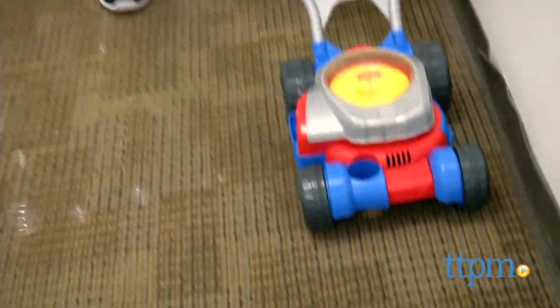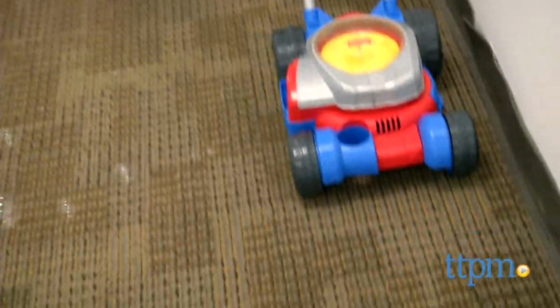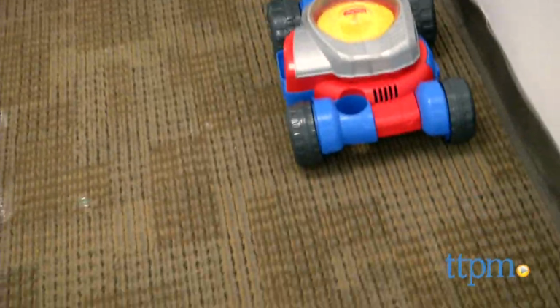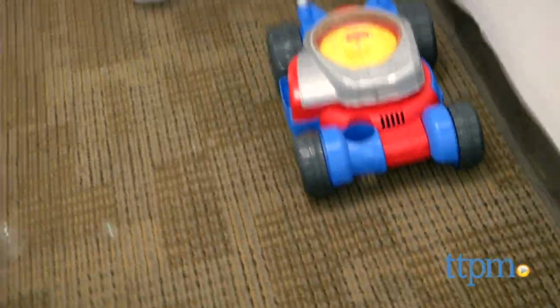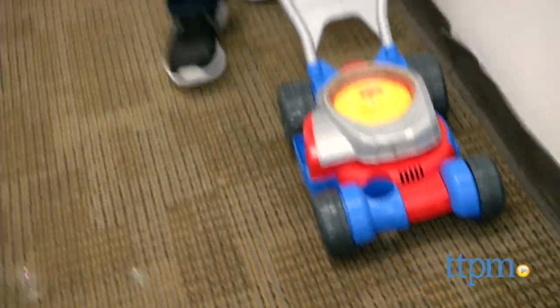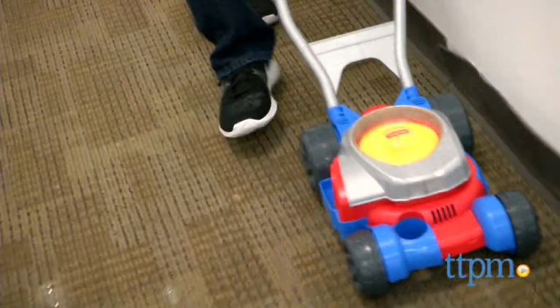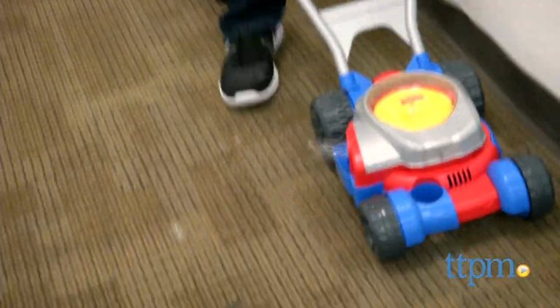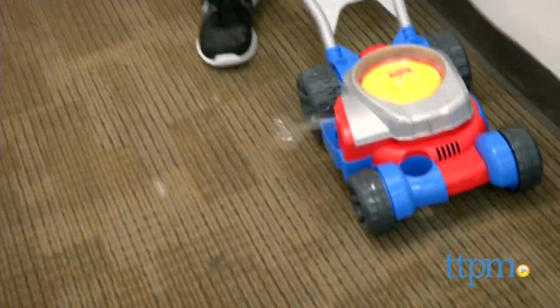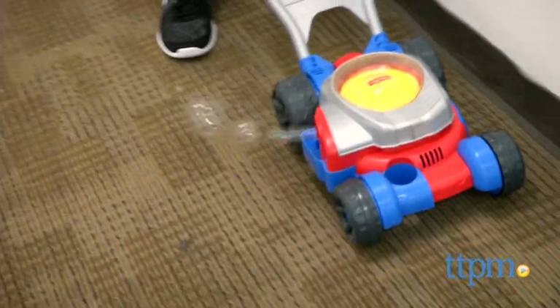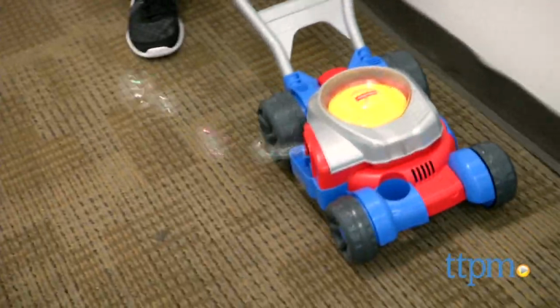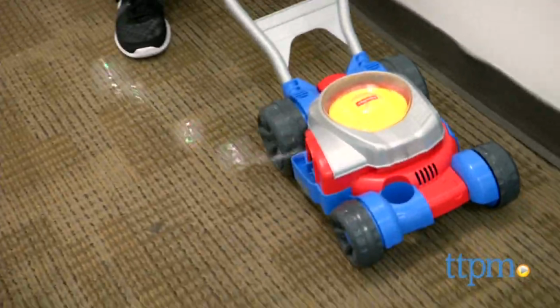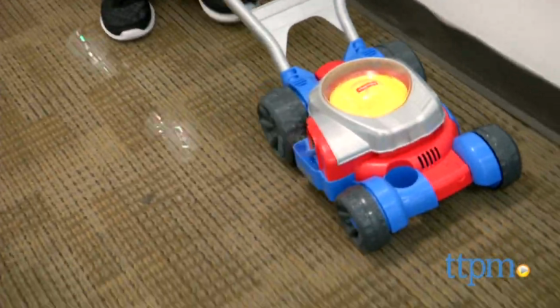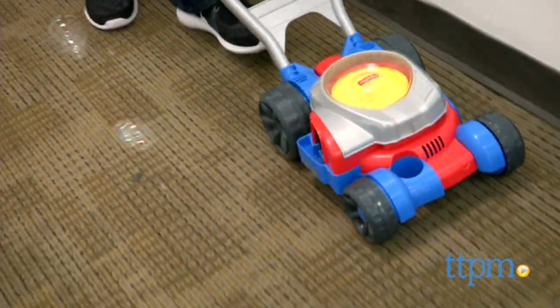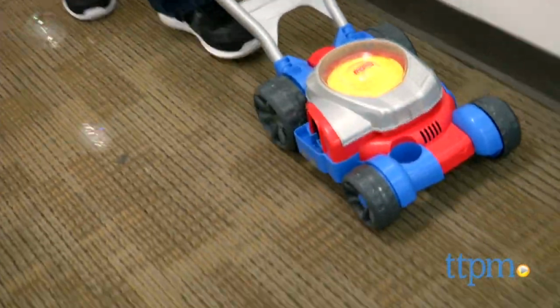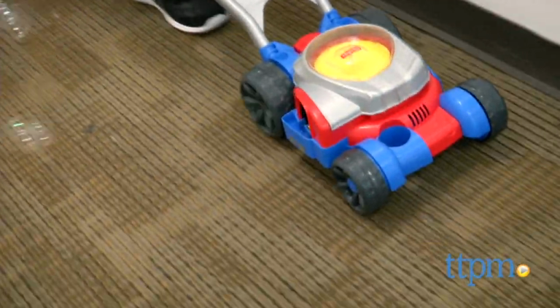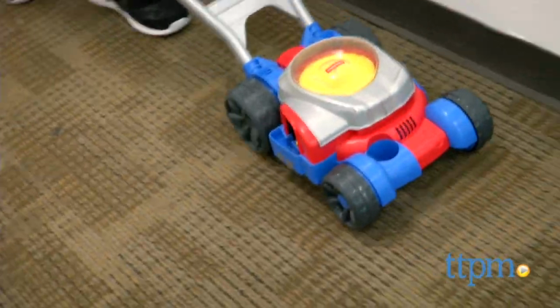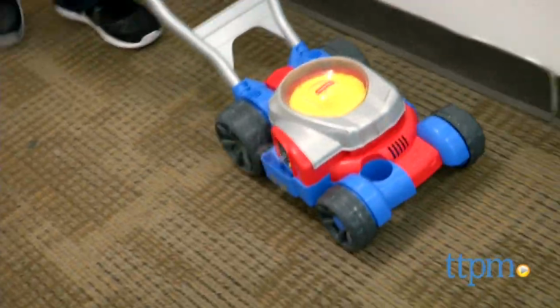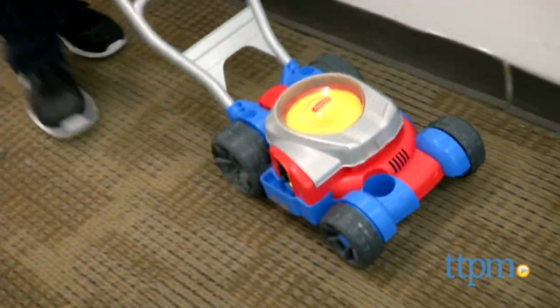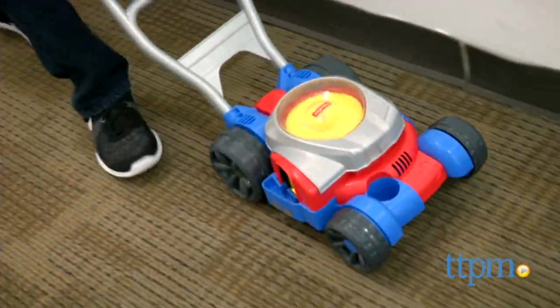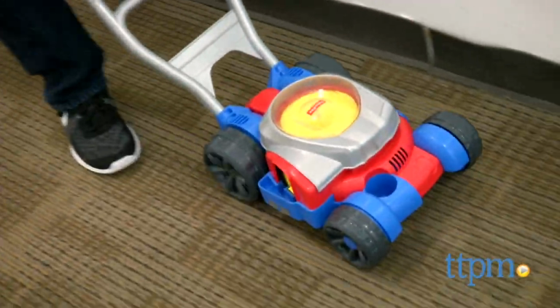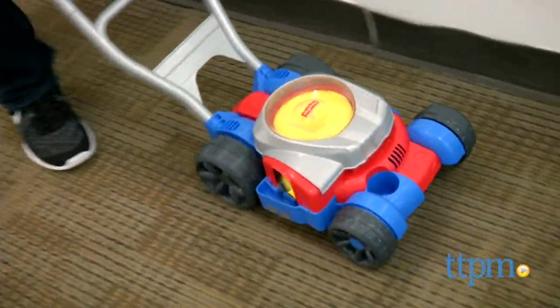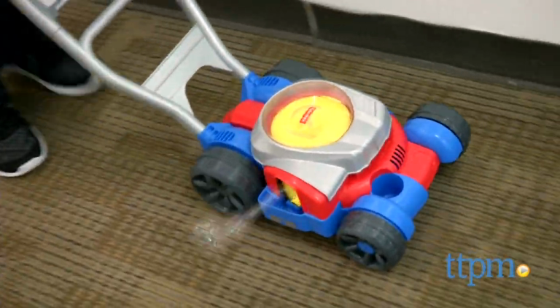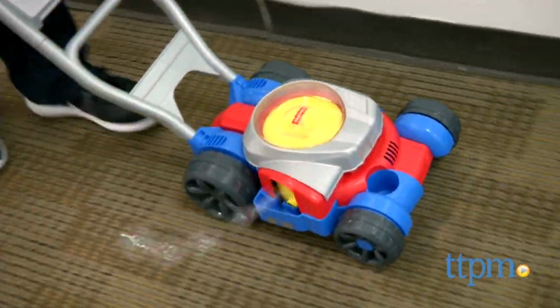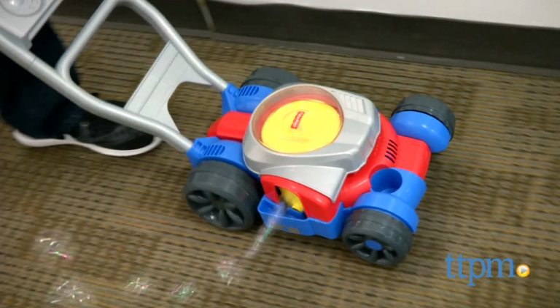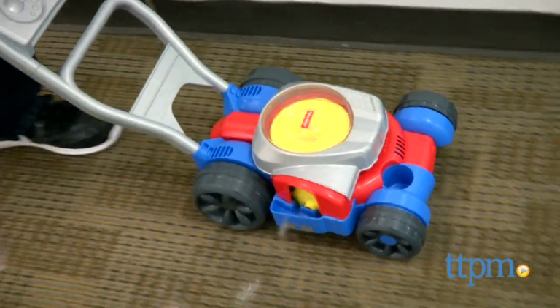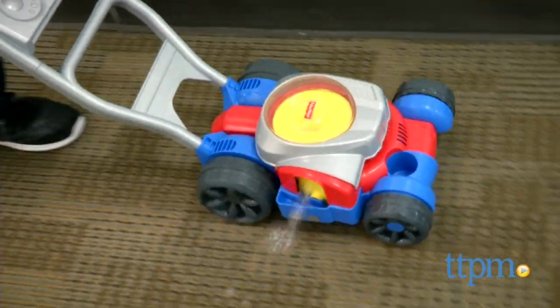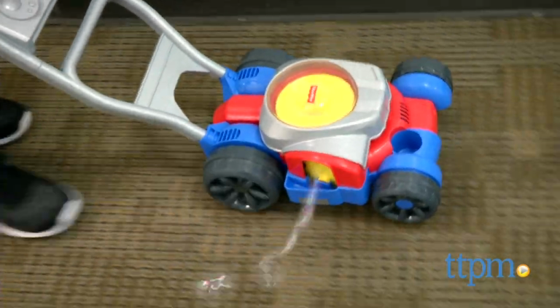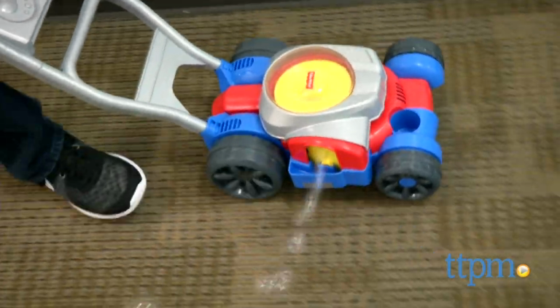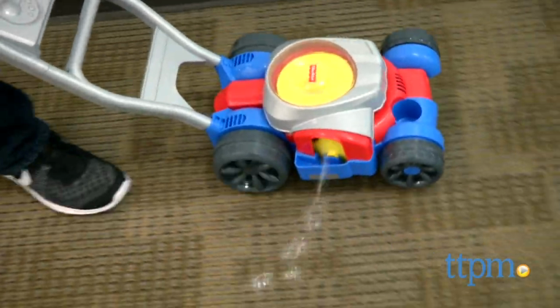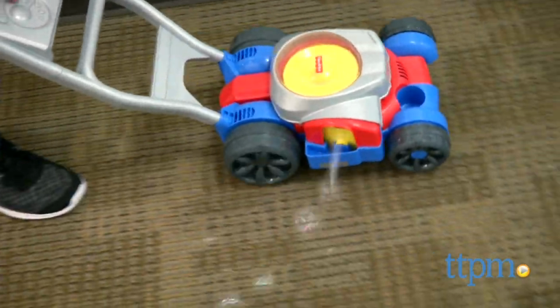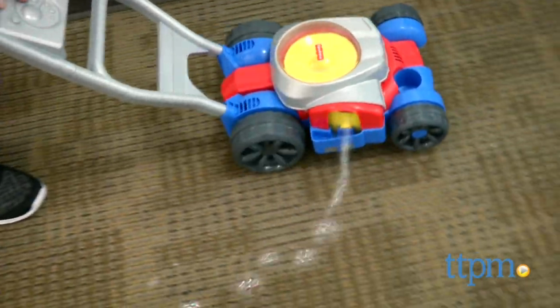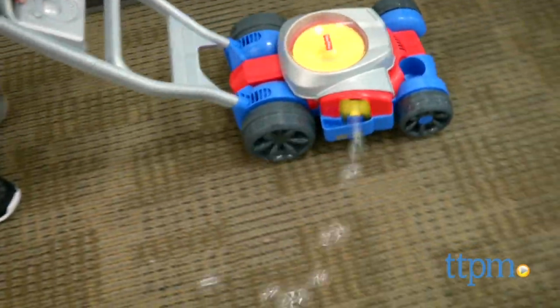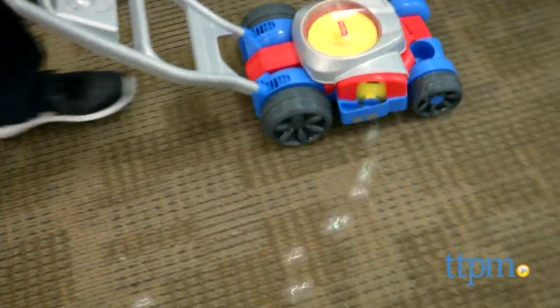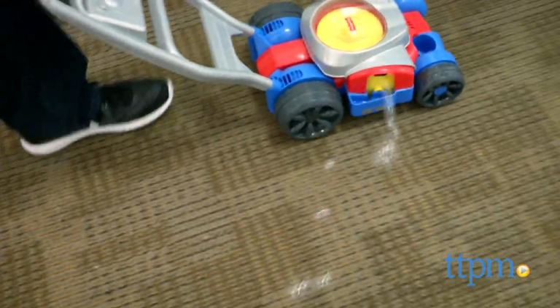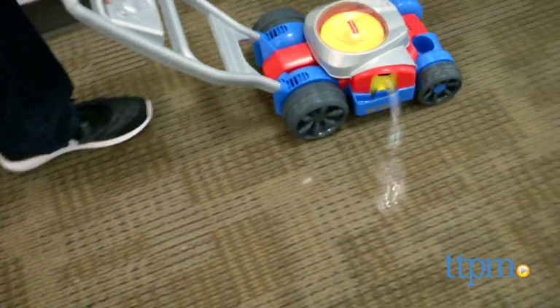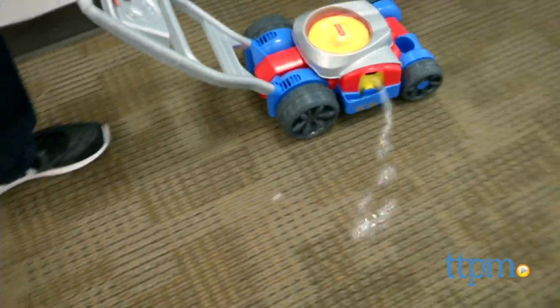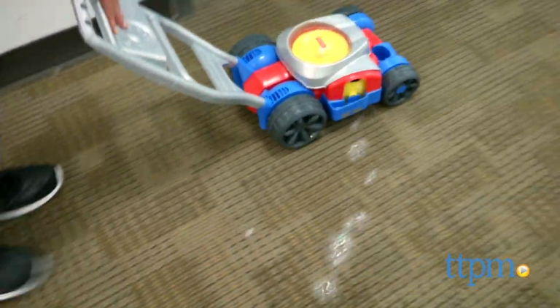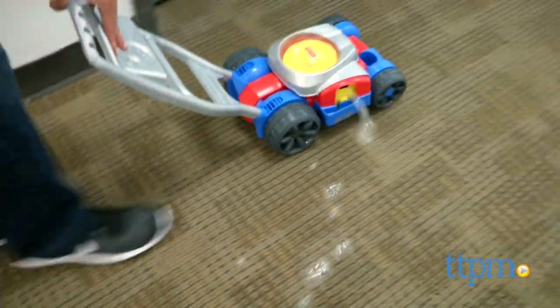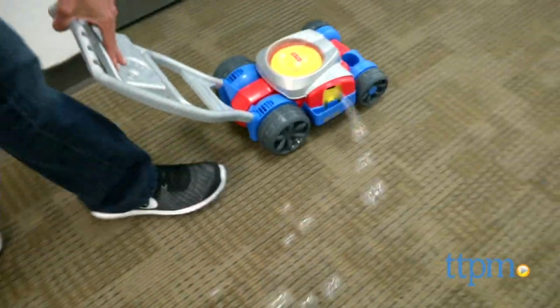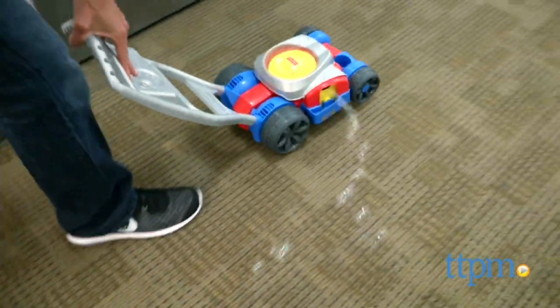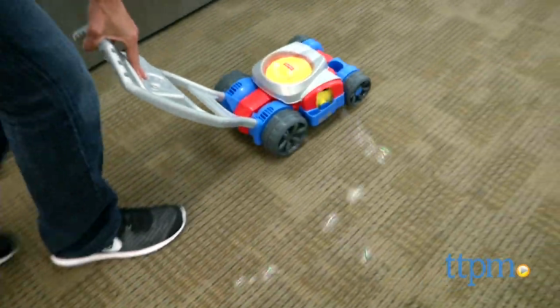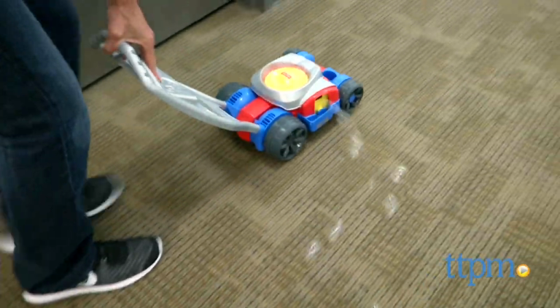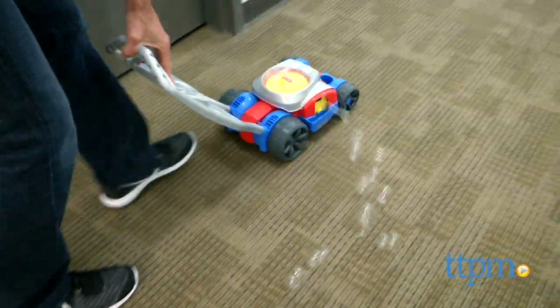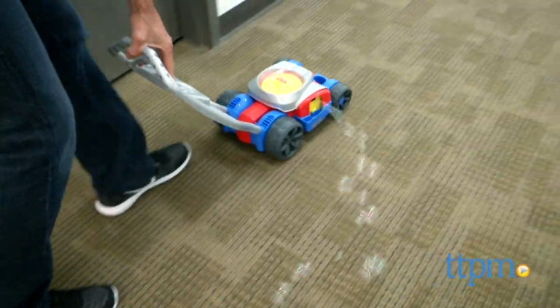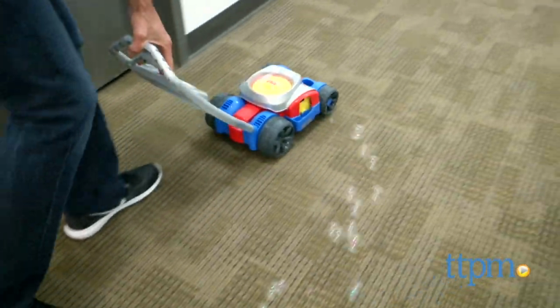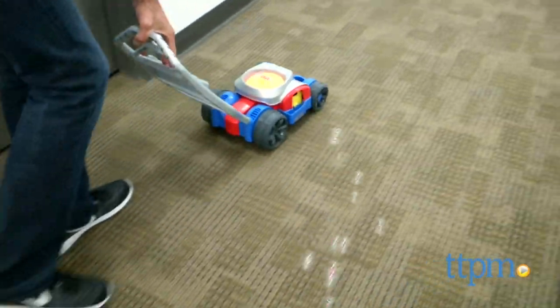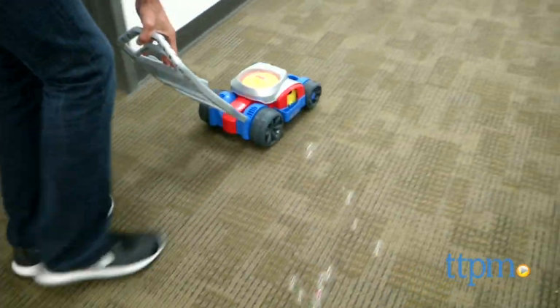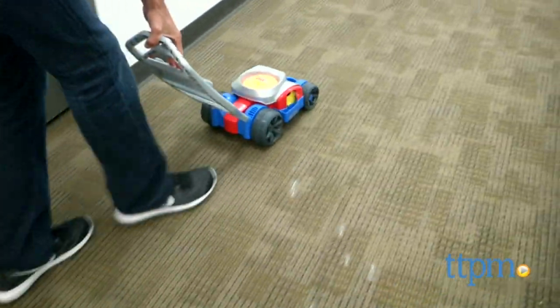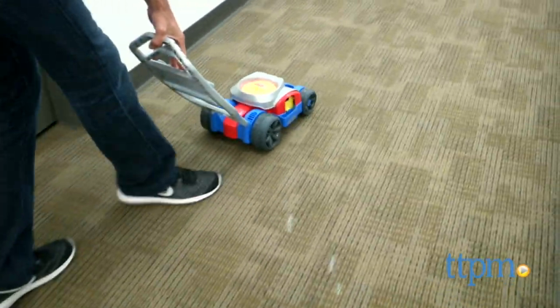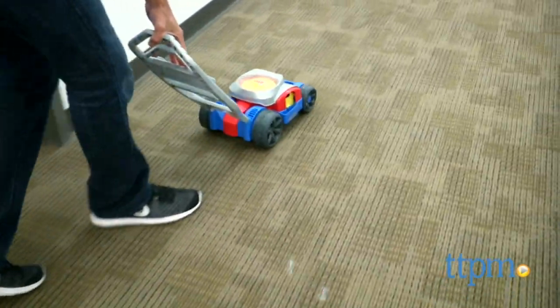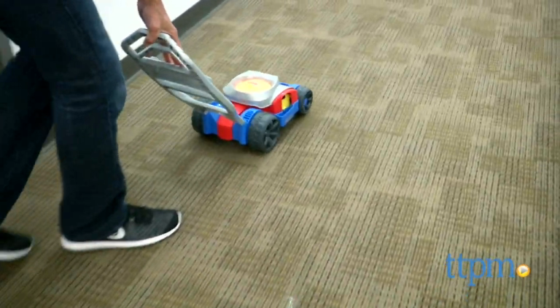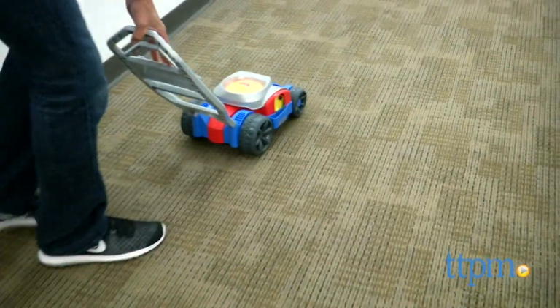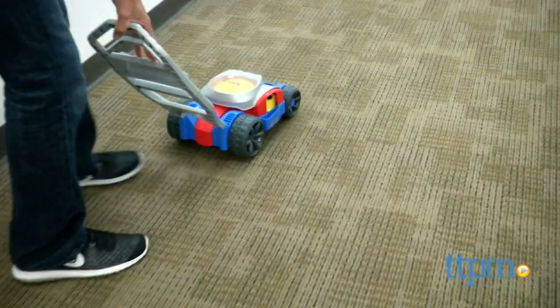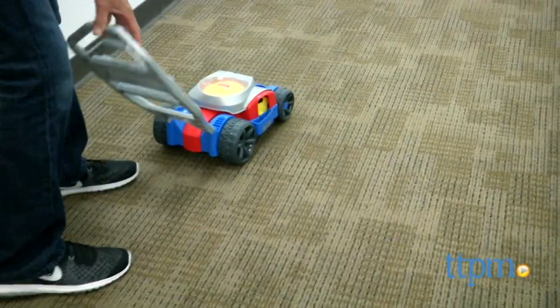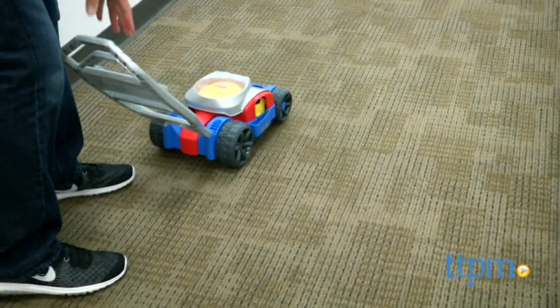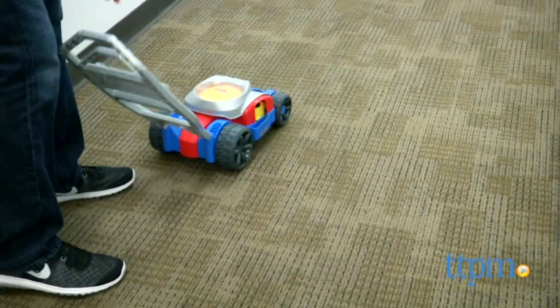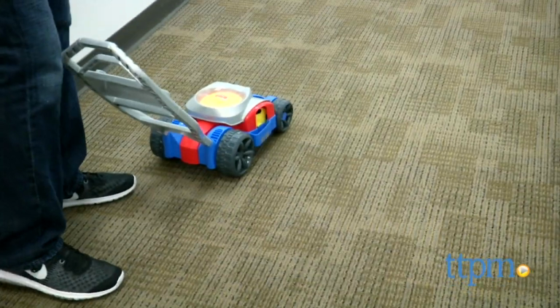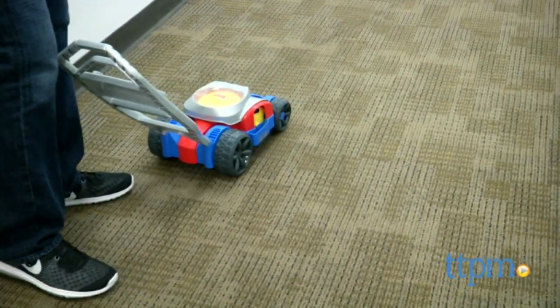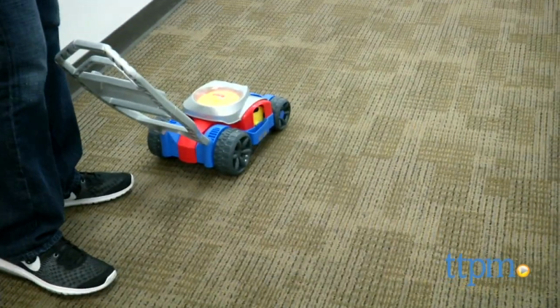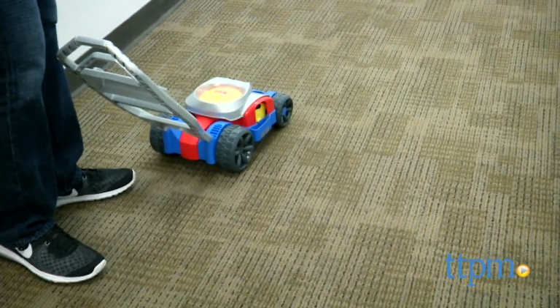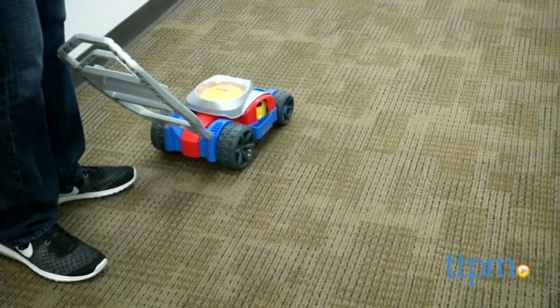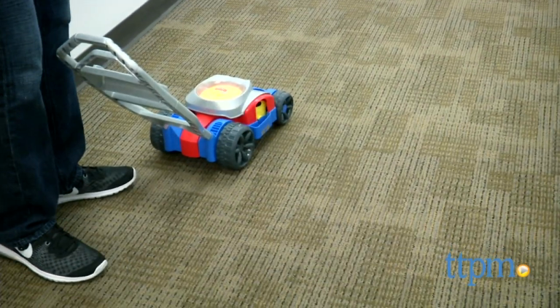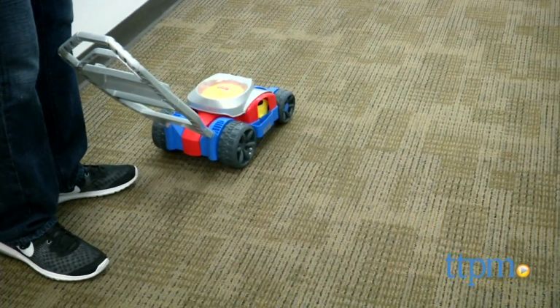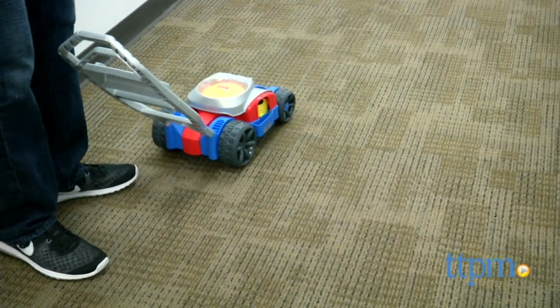Something else that's important: the back wheels are what make the bubble mower work. So if the back wheels are not engaged, the bubbles will not blow out.